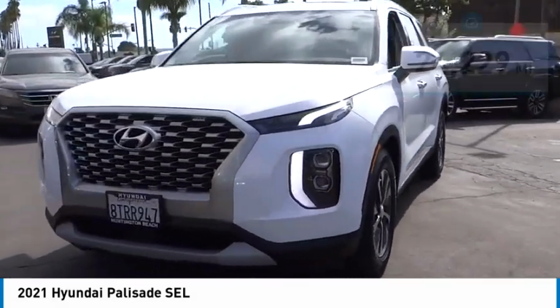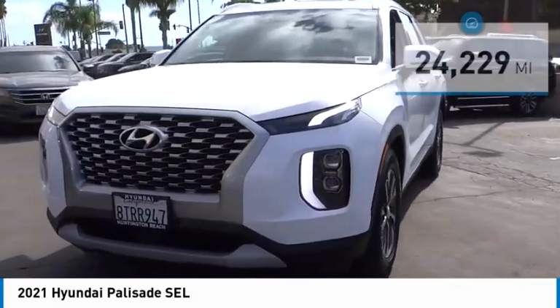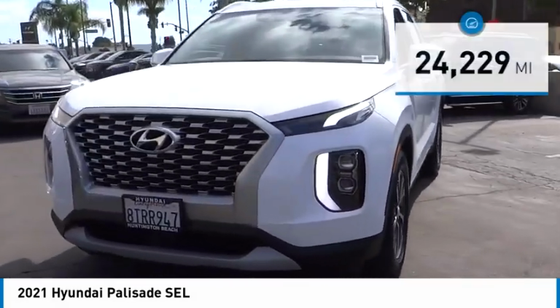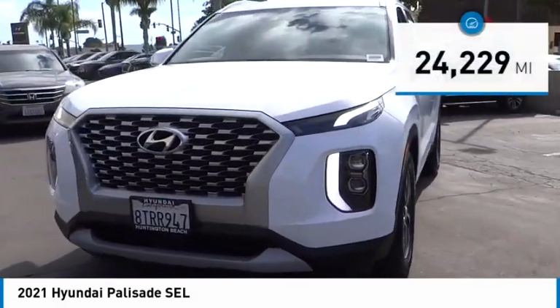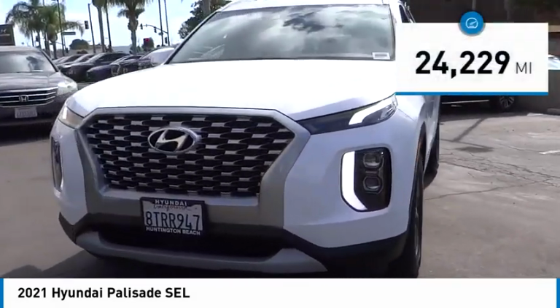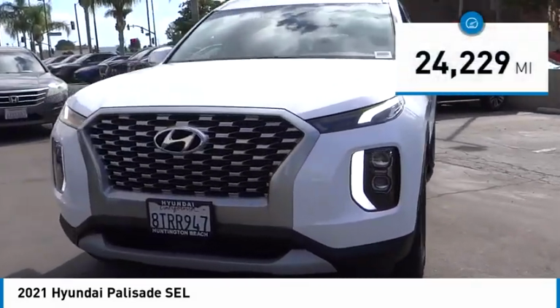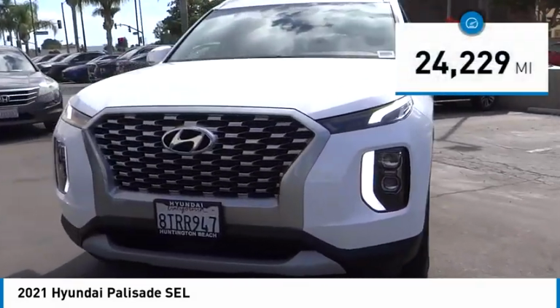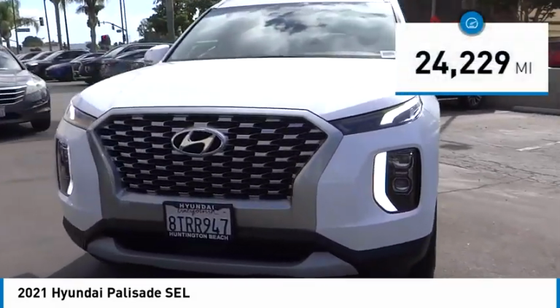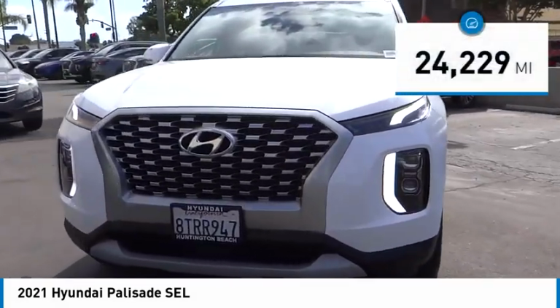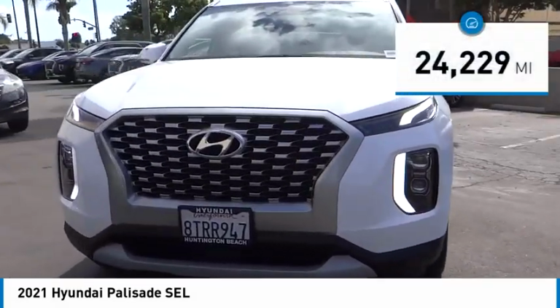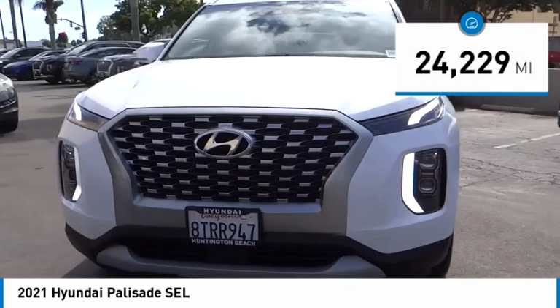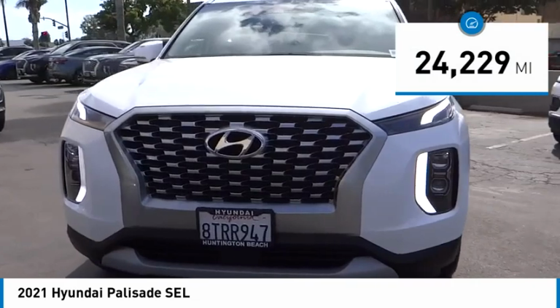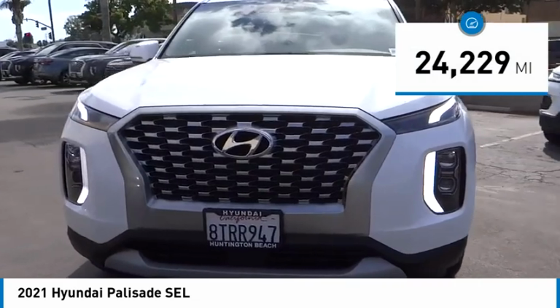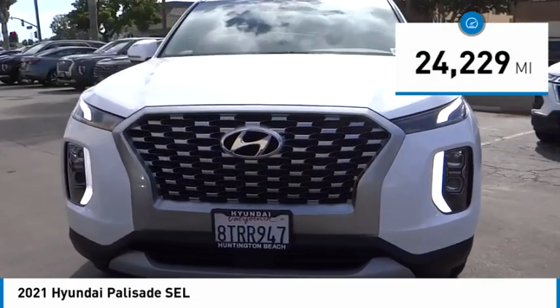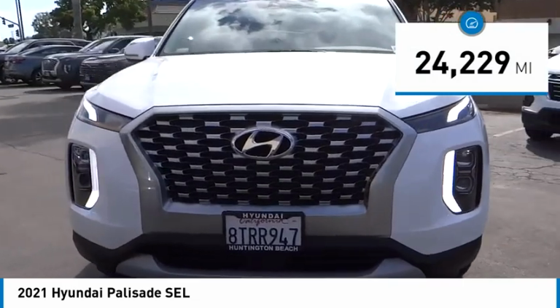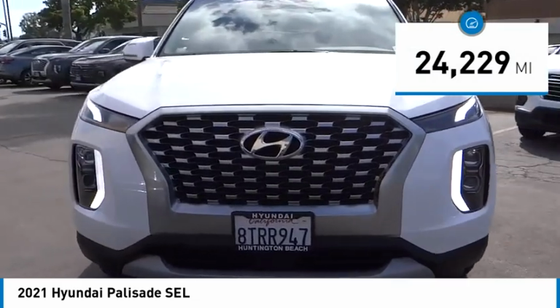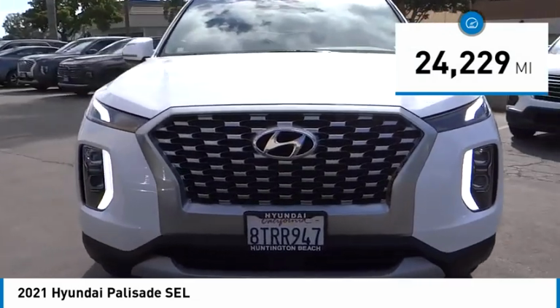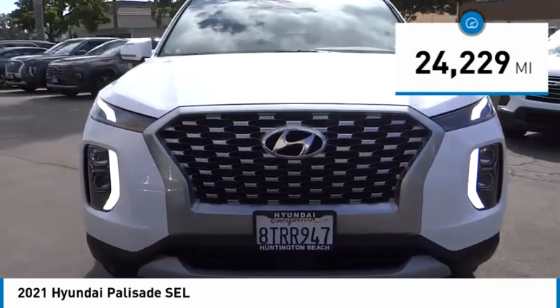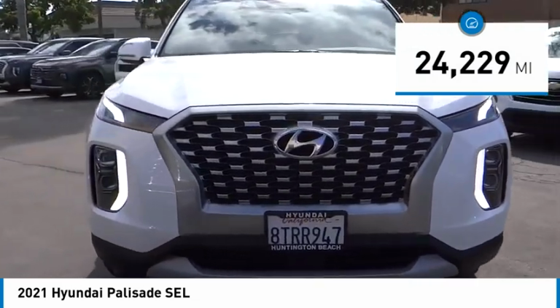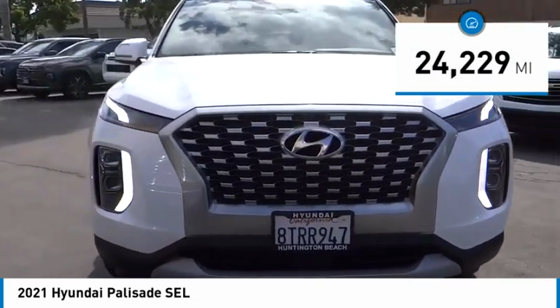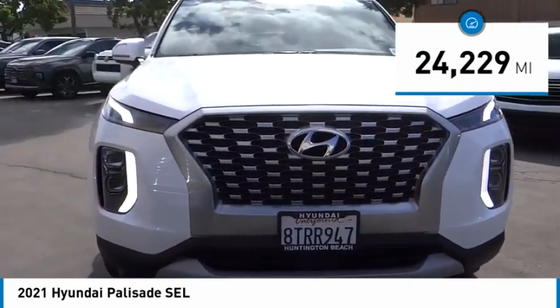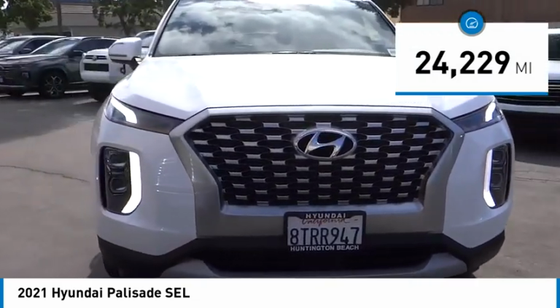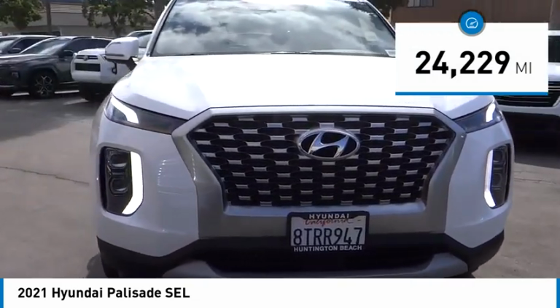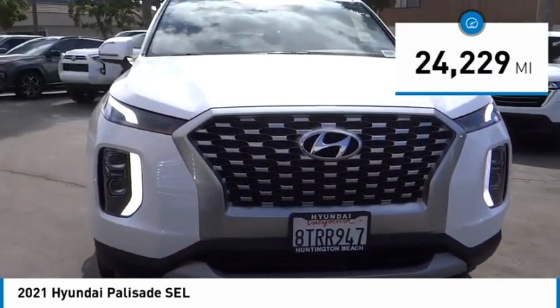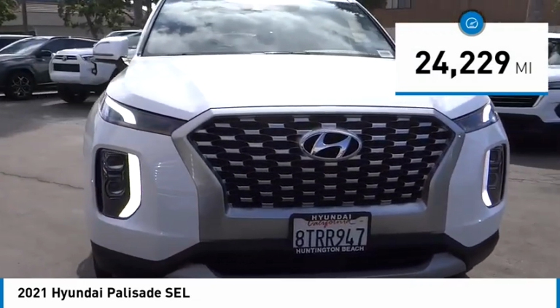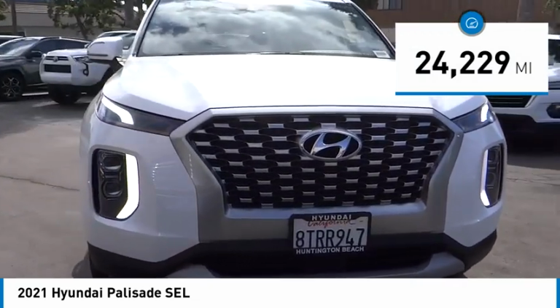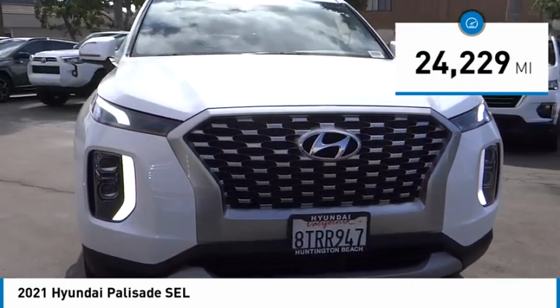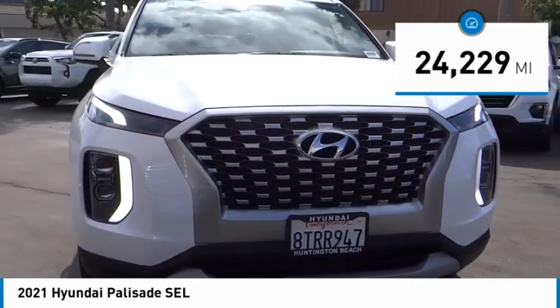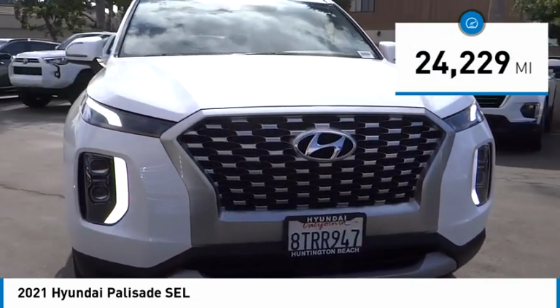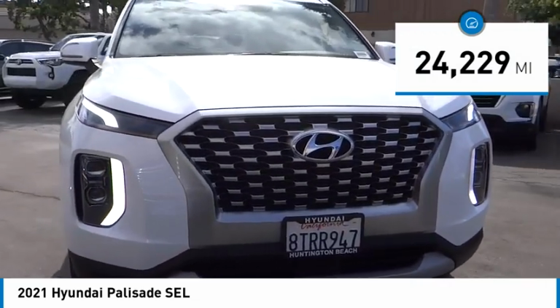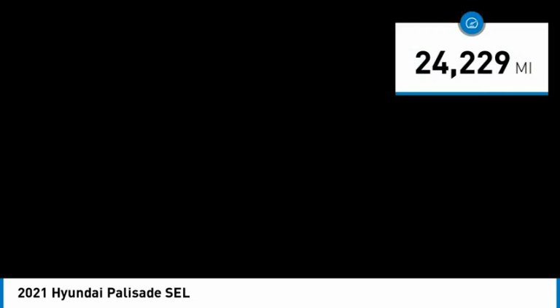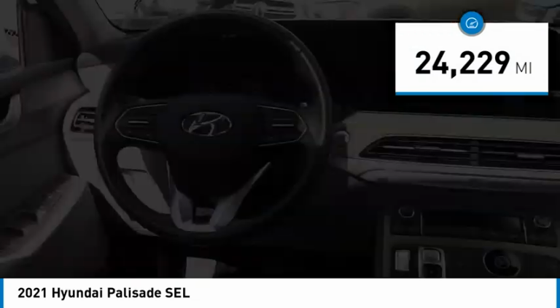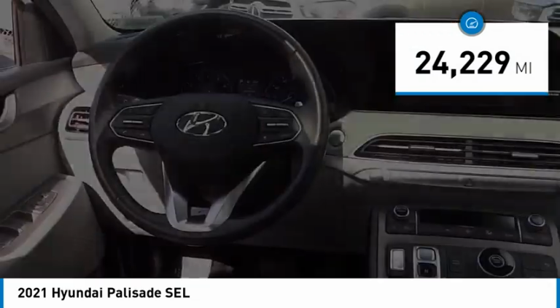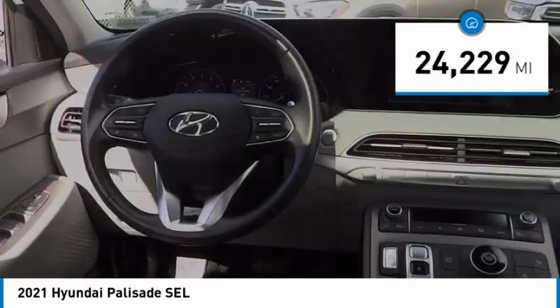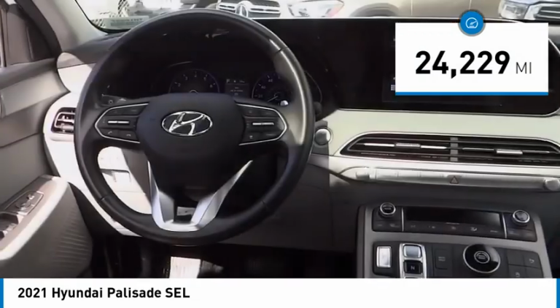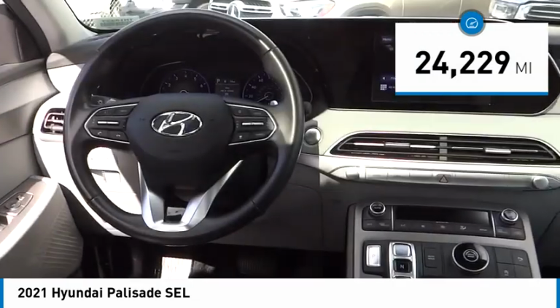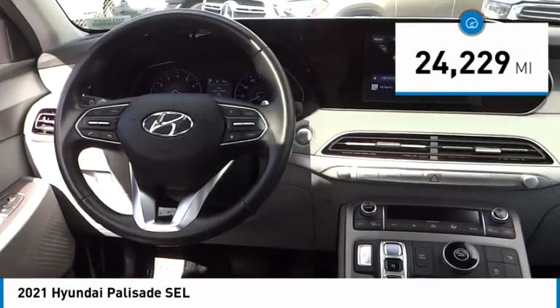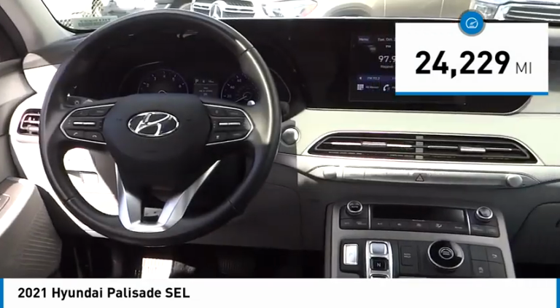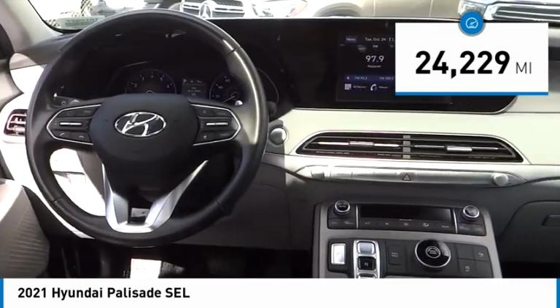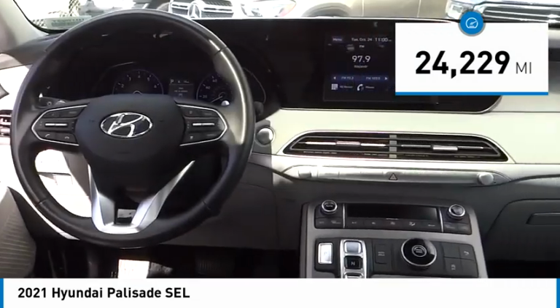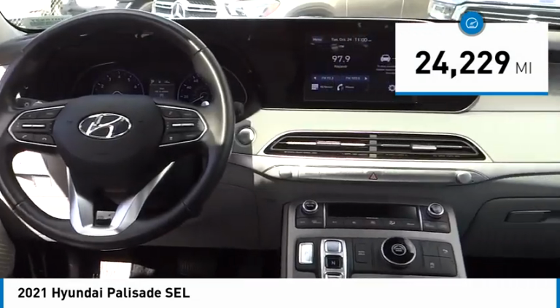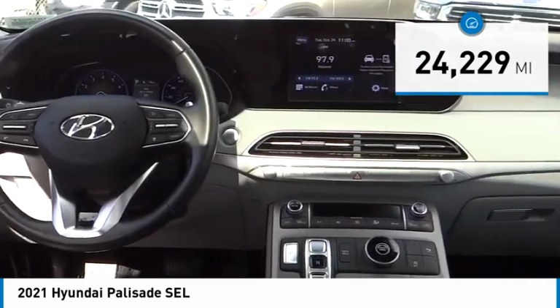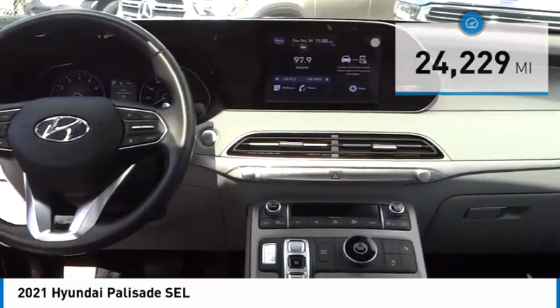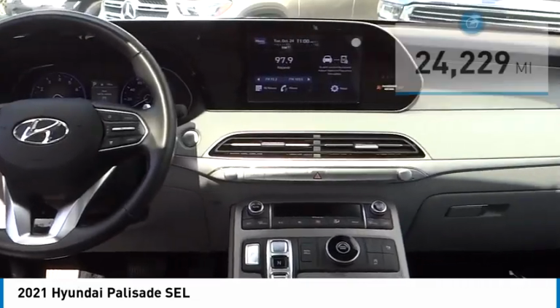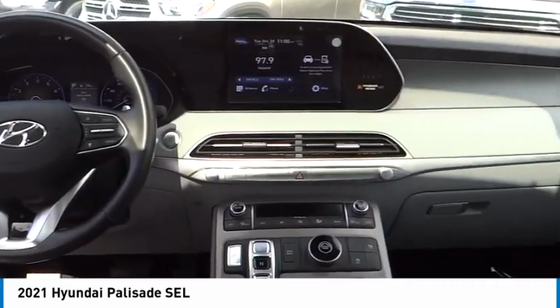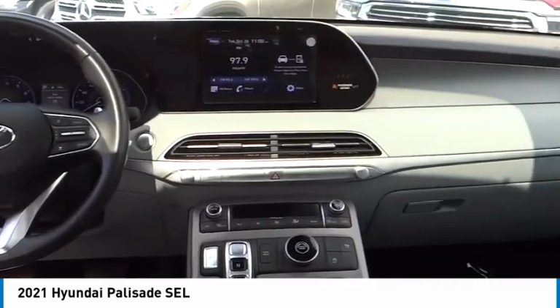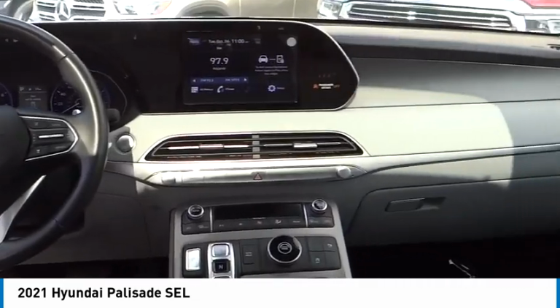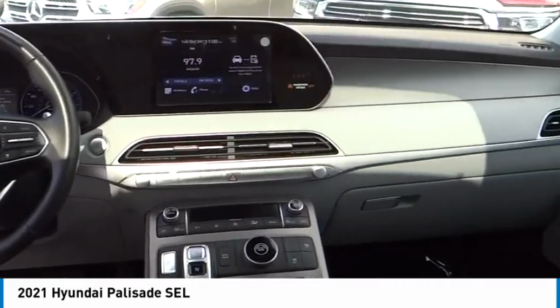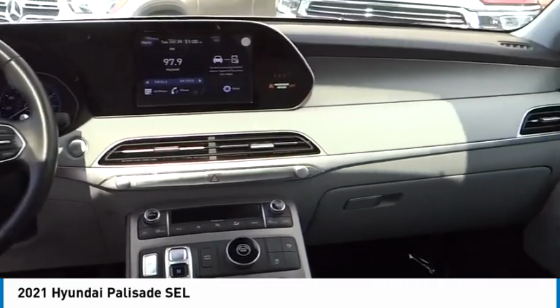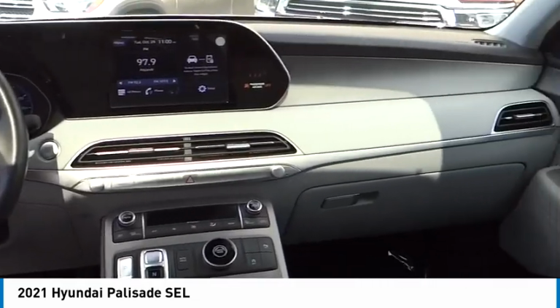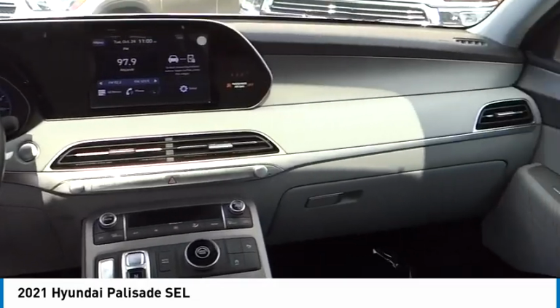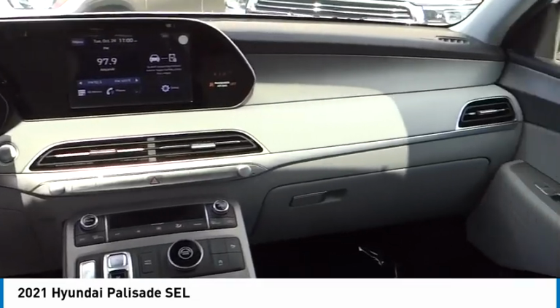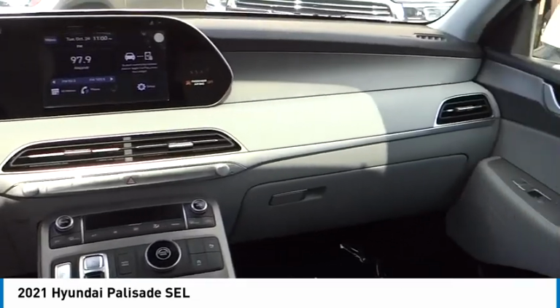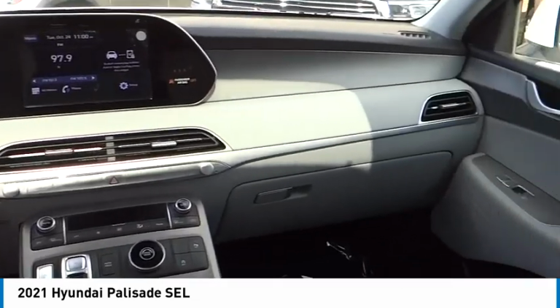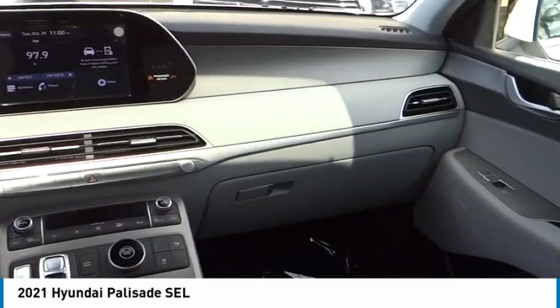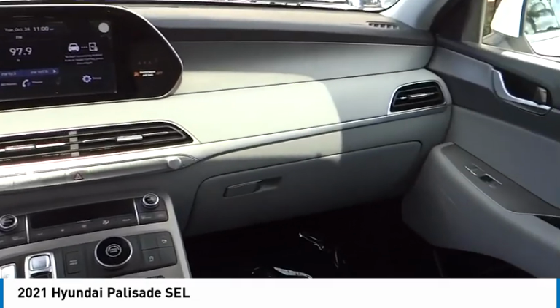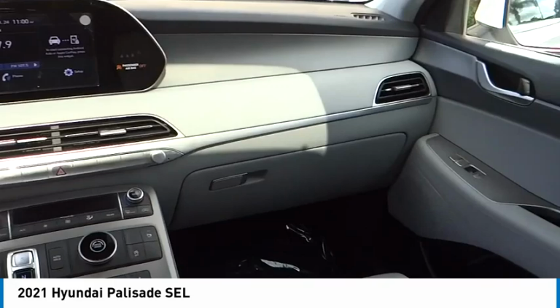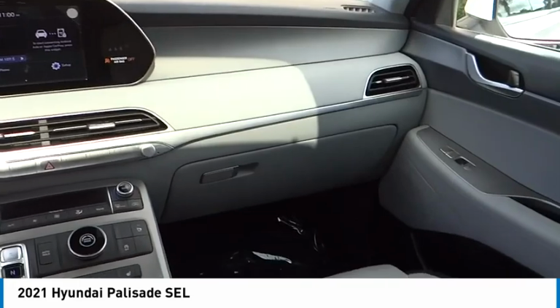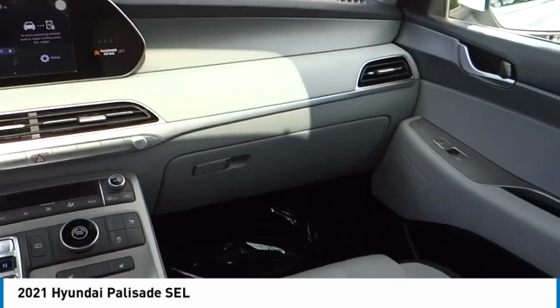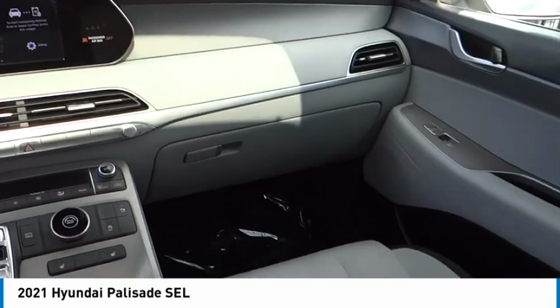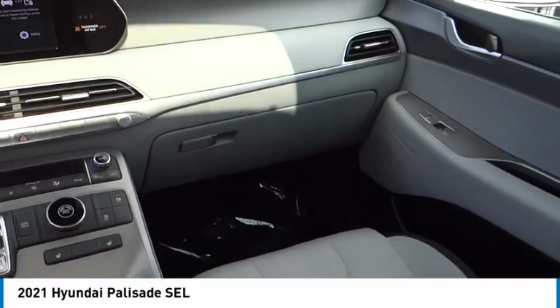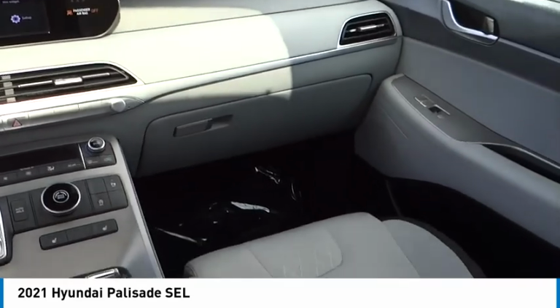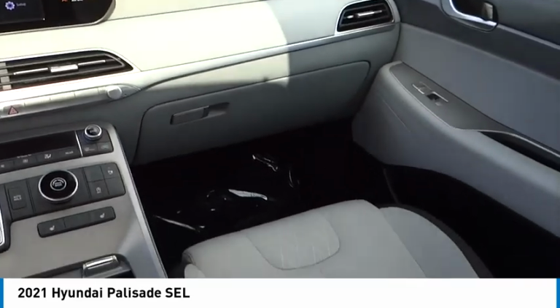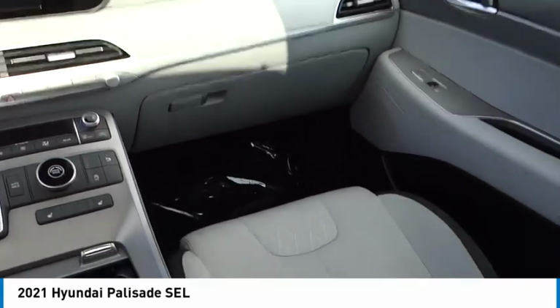This vehicle has less than 25,000 miles. Drive away with a great deal on this vehicle. Call or stop in today.